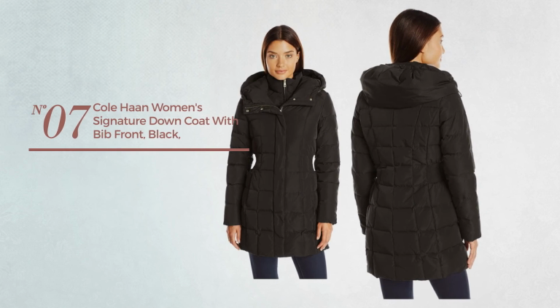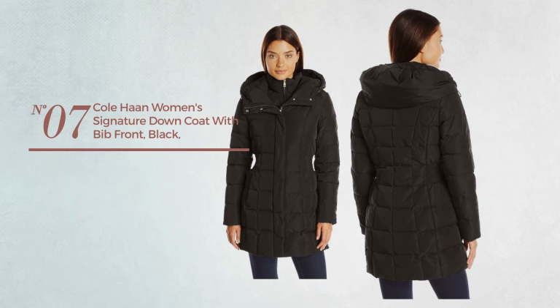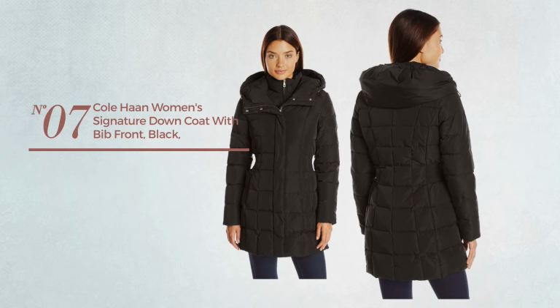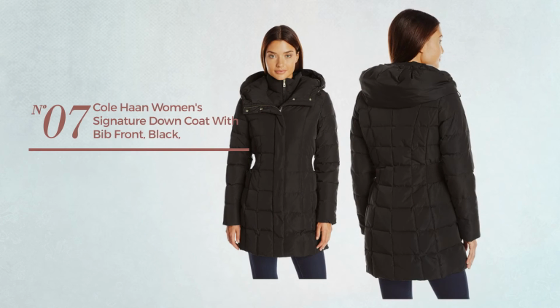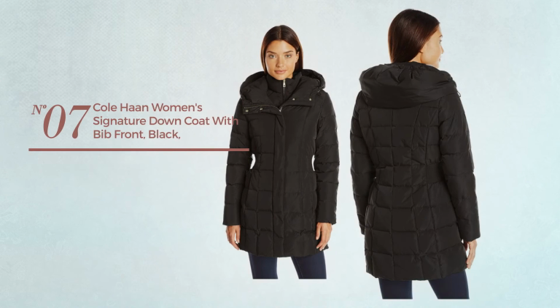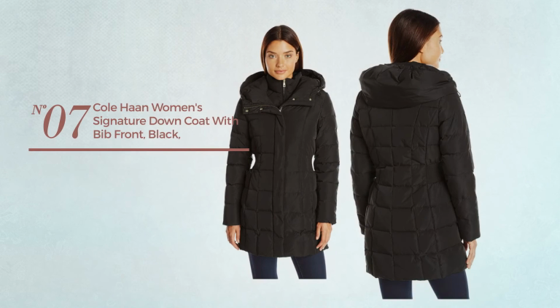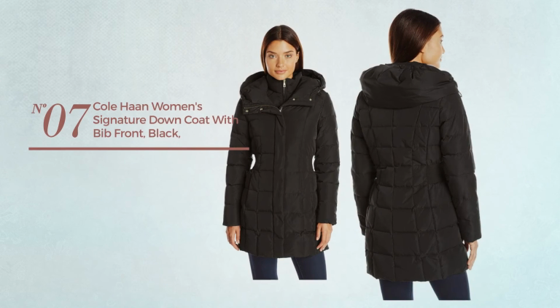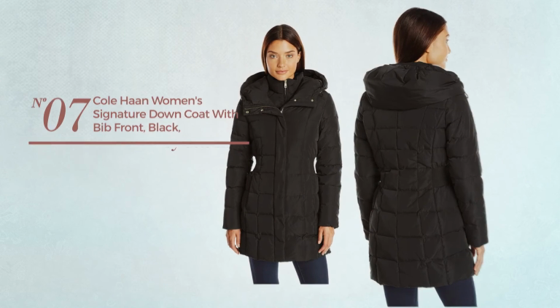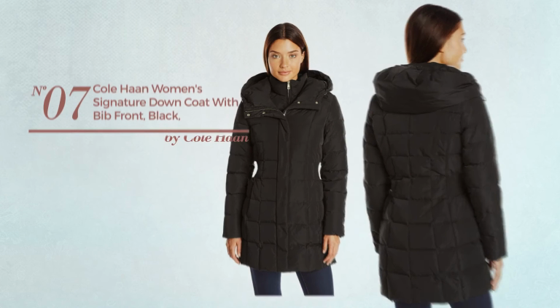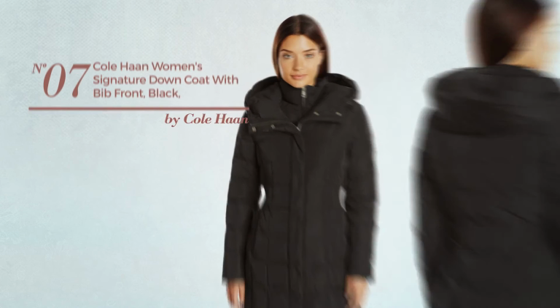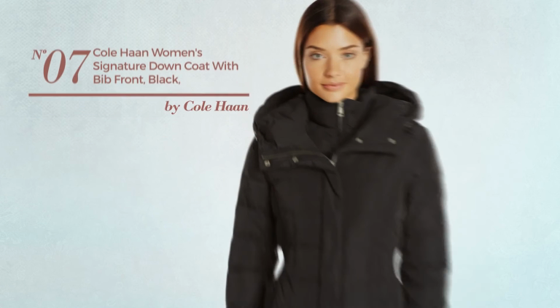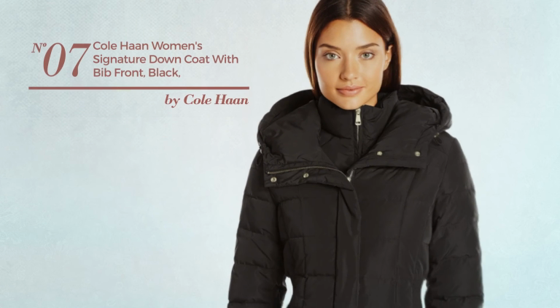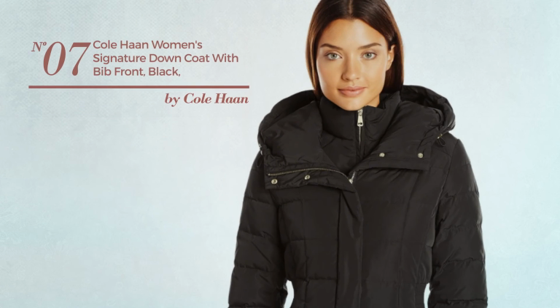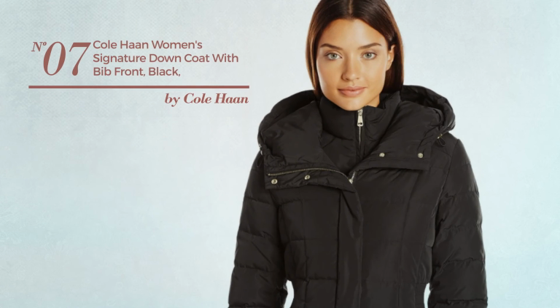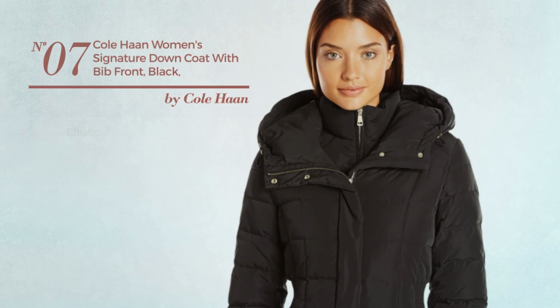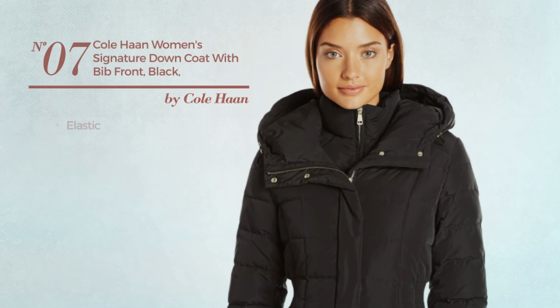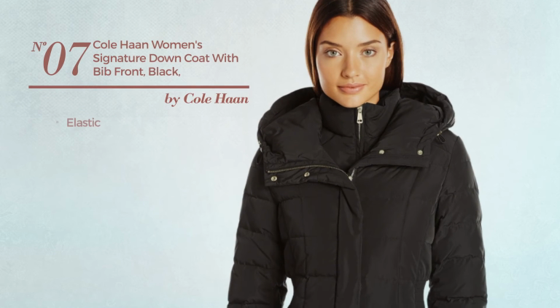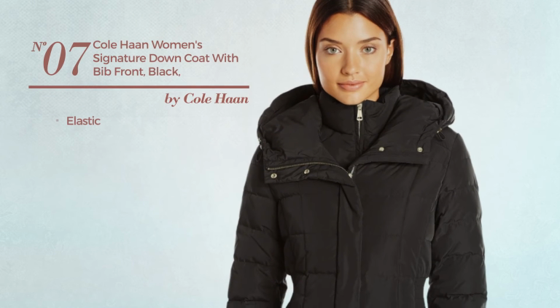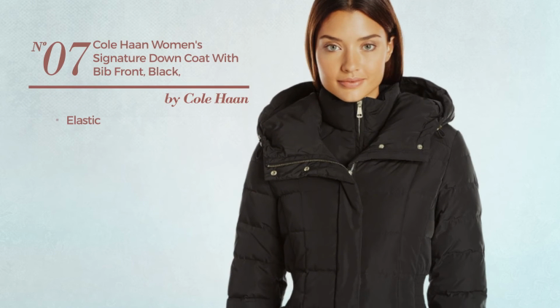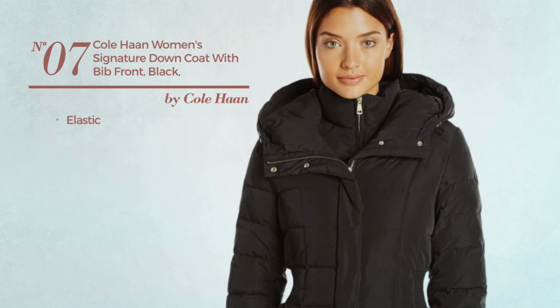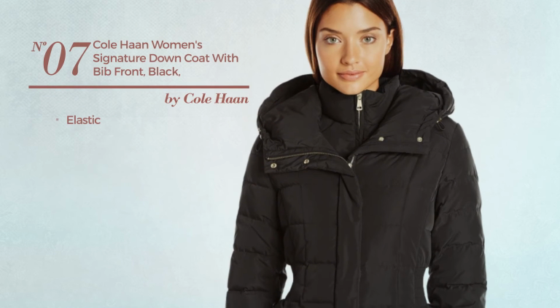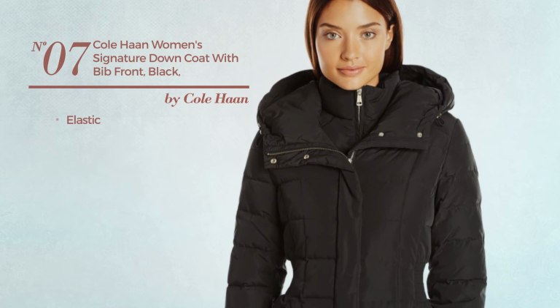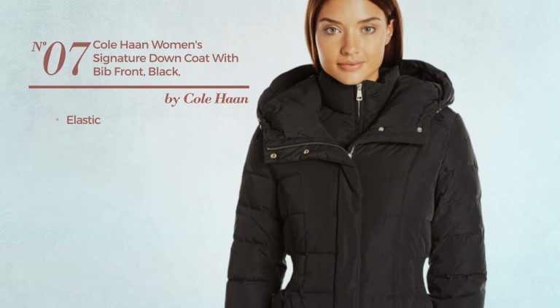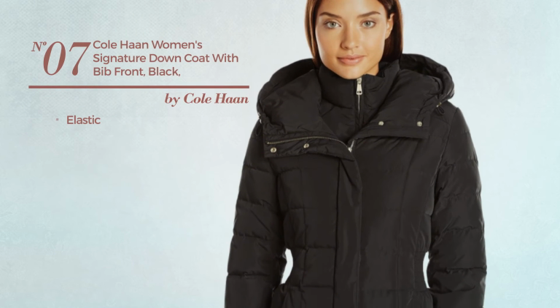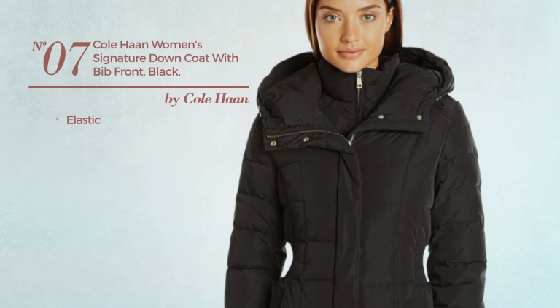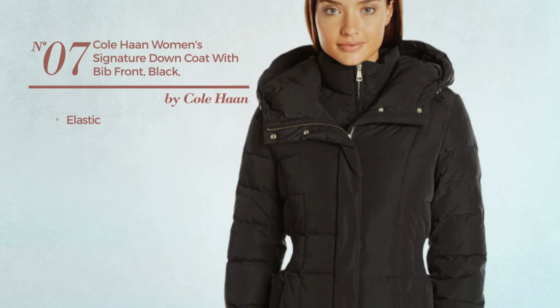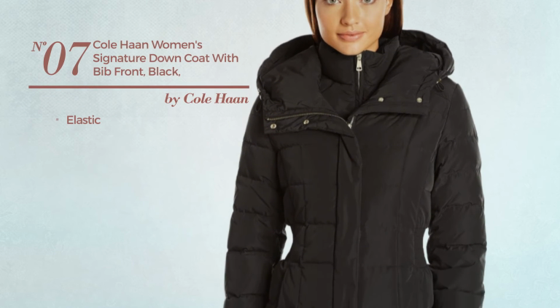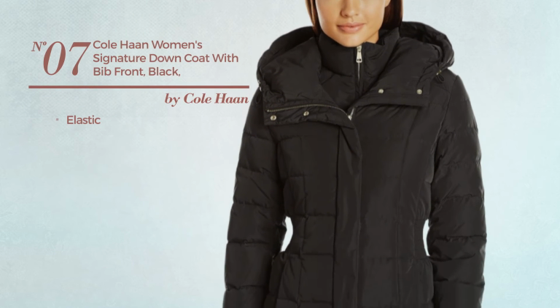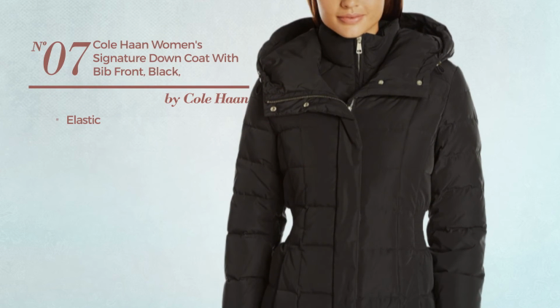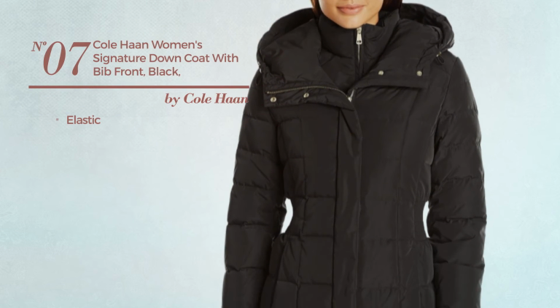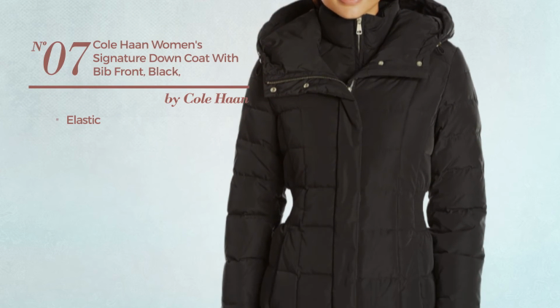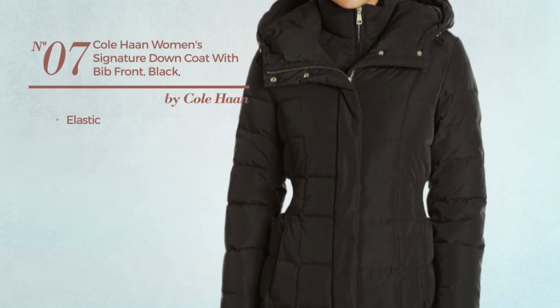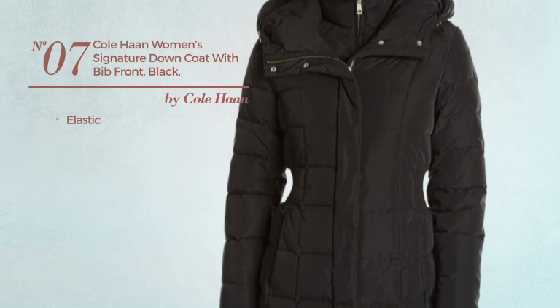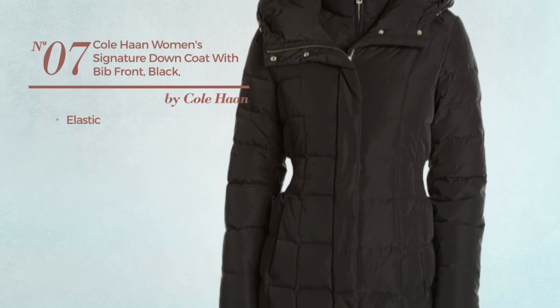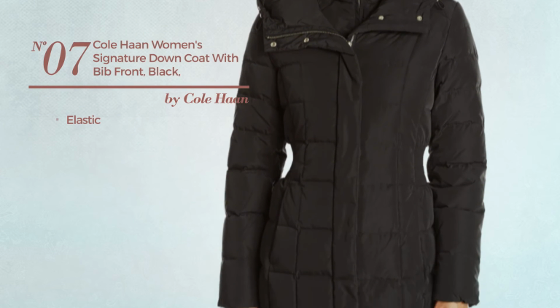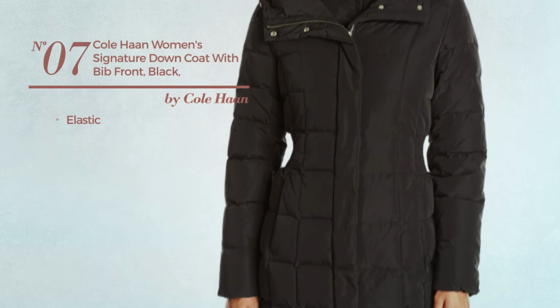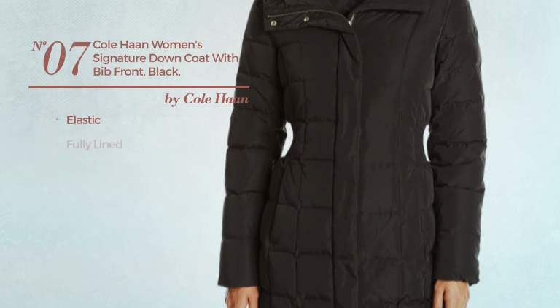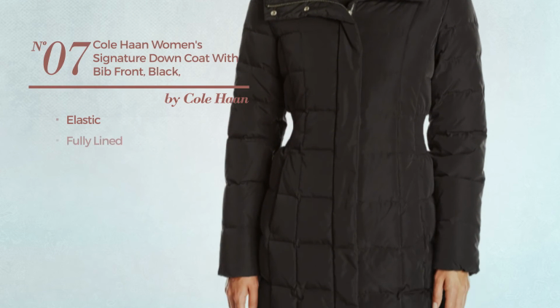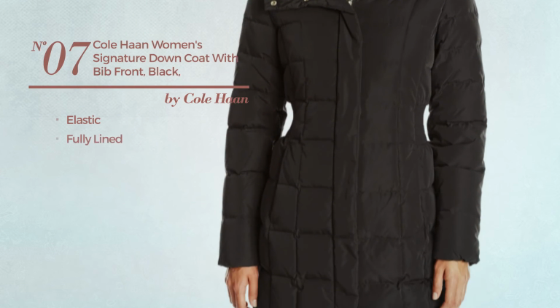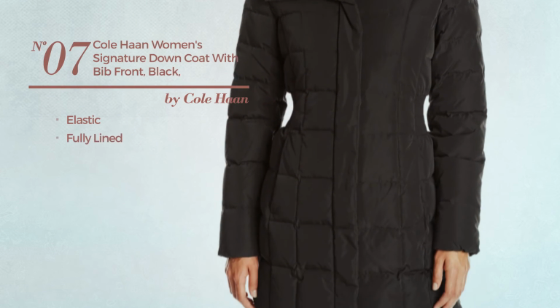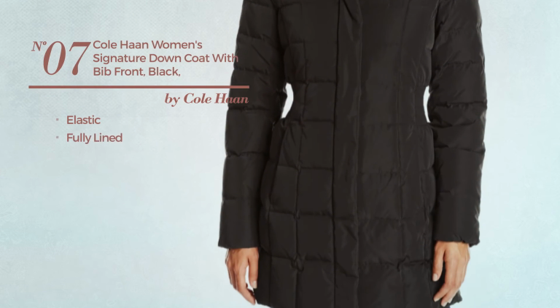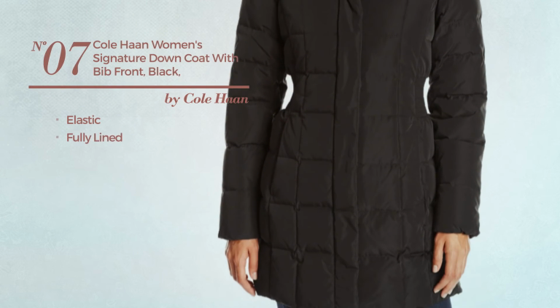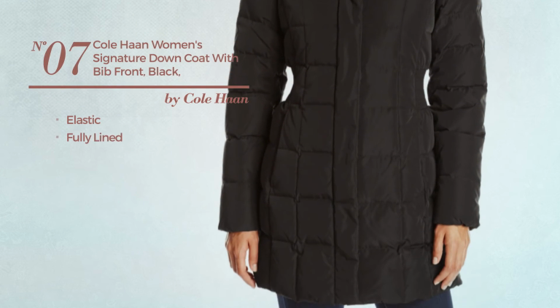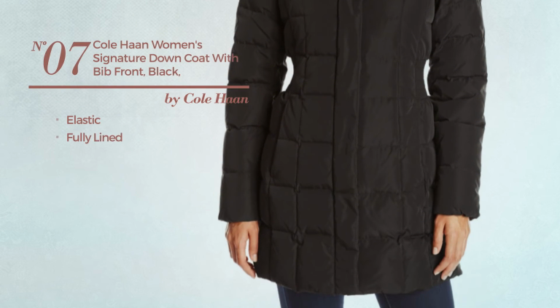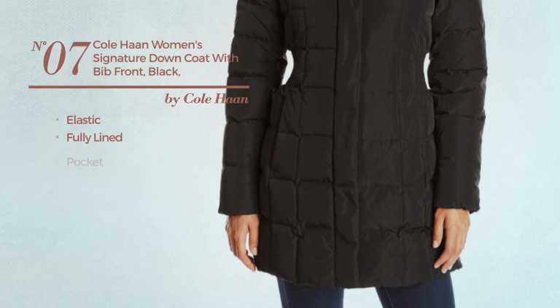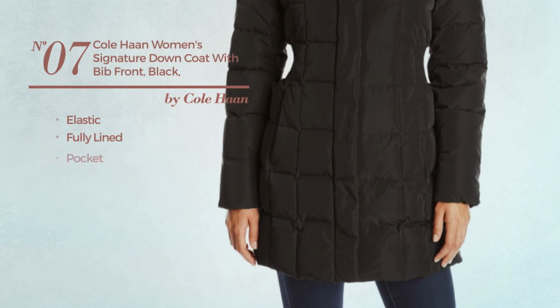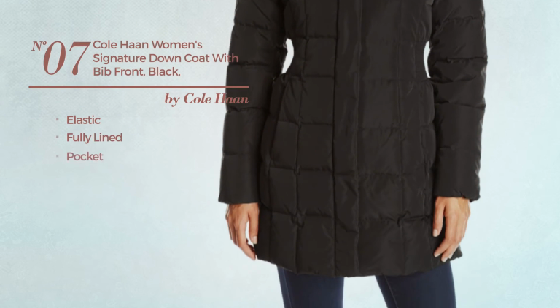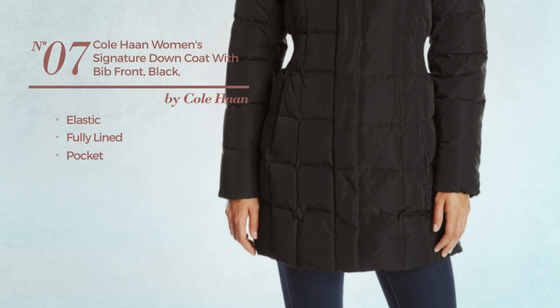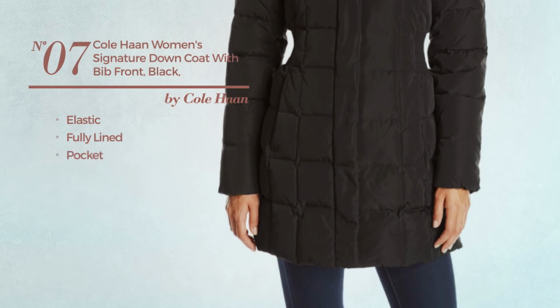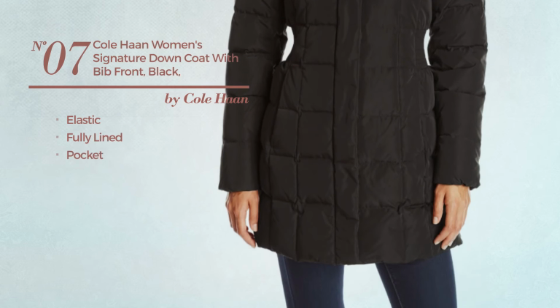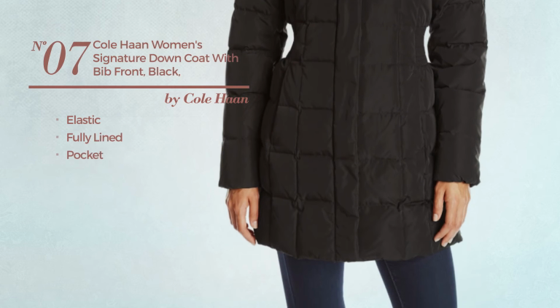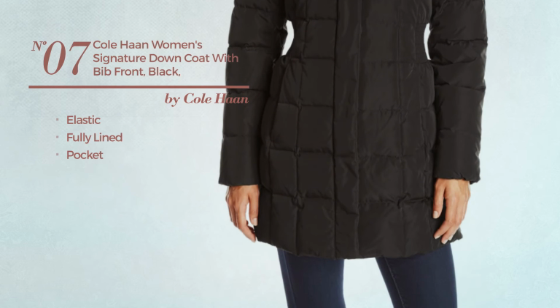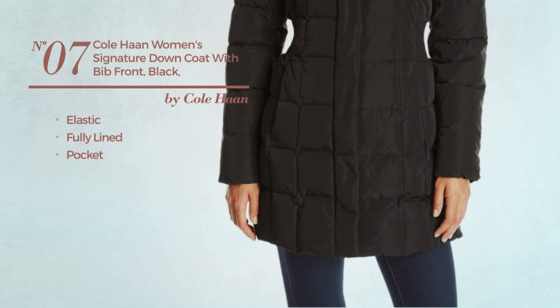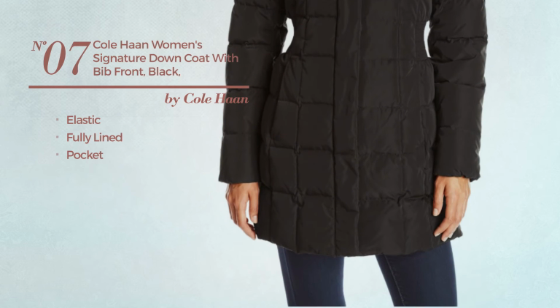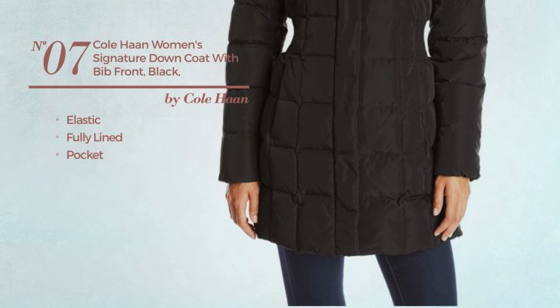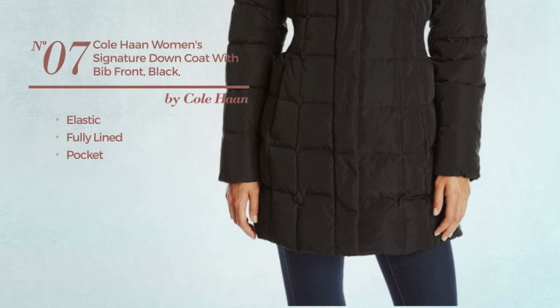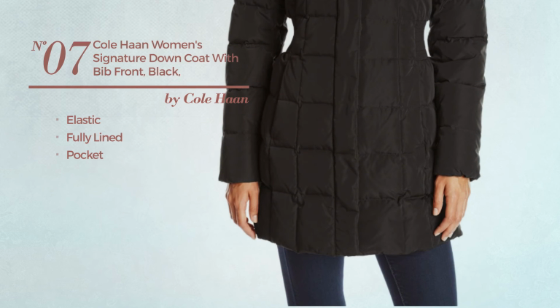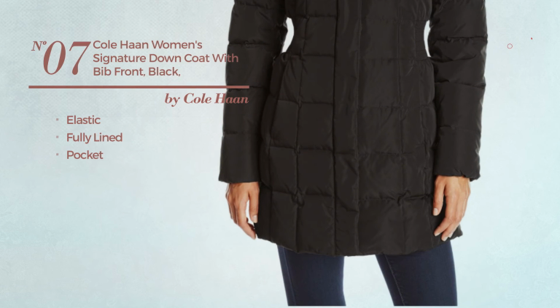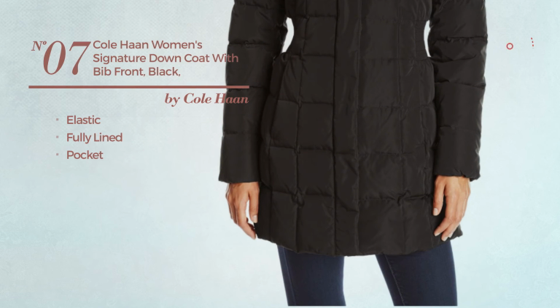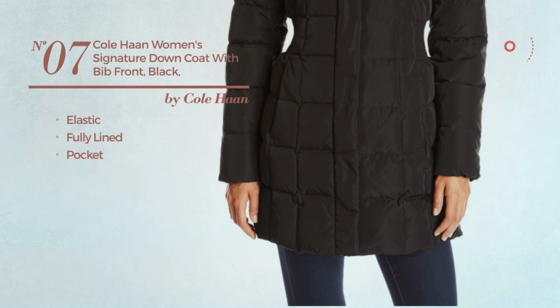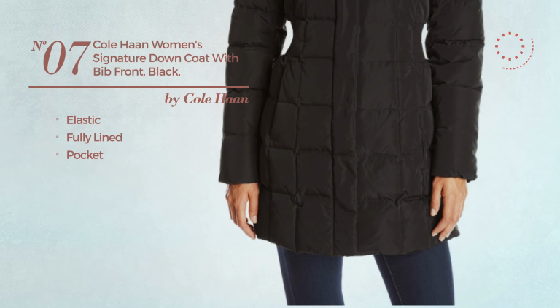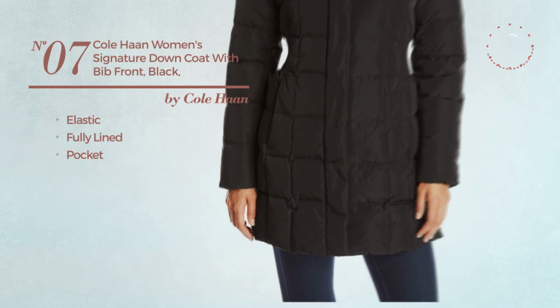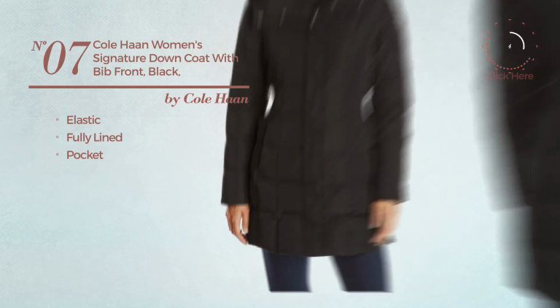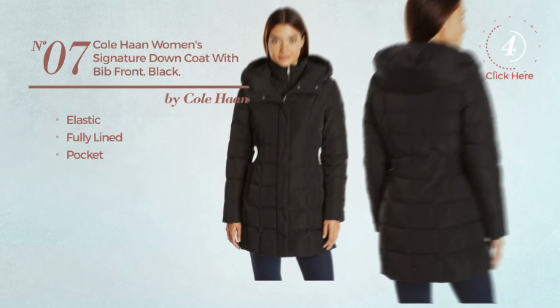Number 7. Made of elastic material. This coat includes fully lined and pocket. Available in 3 colors.